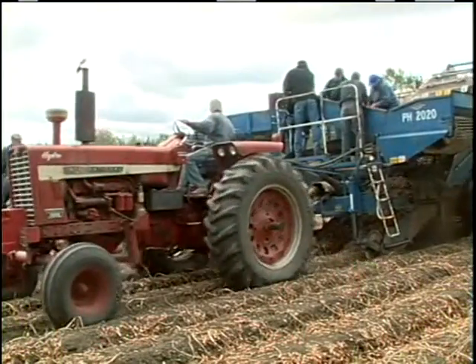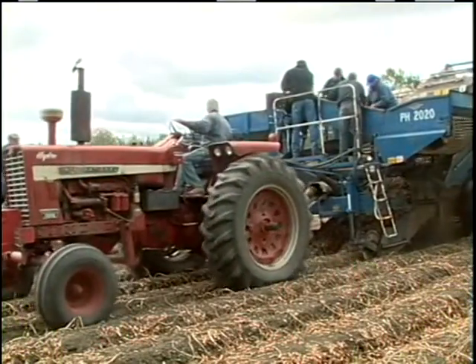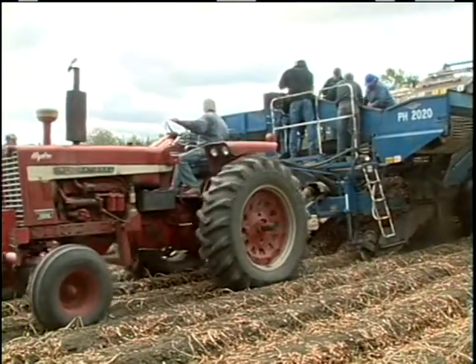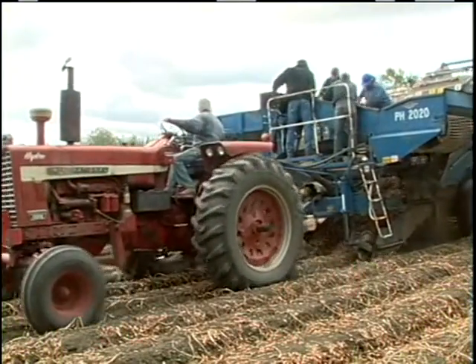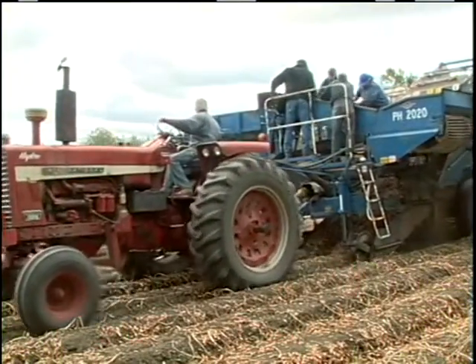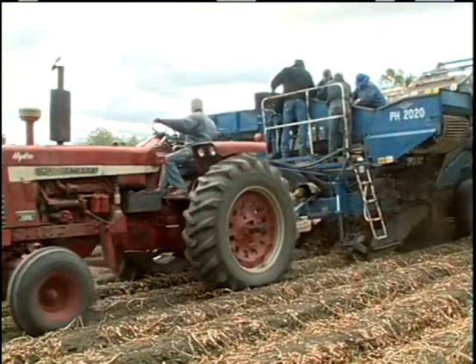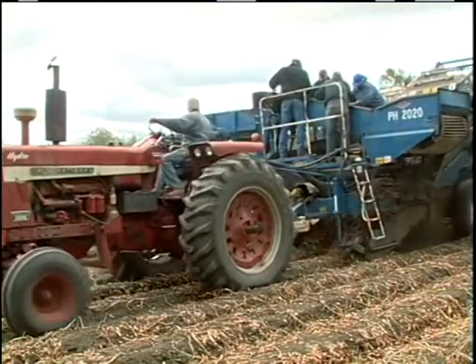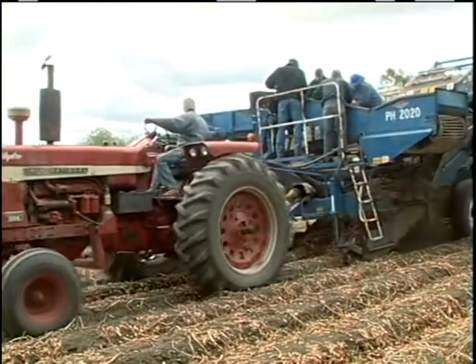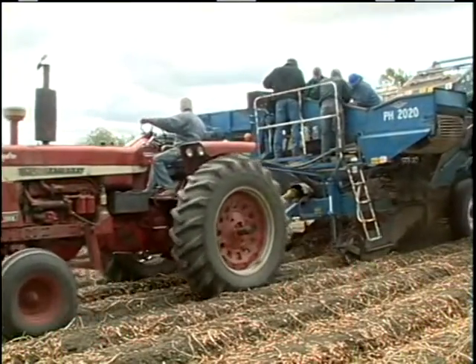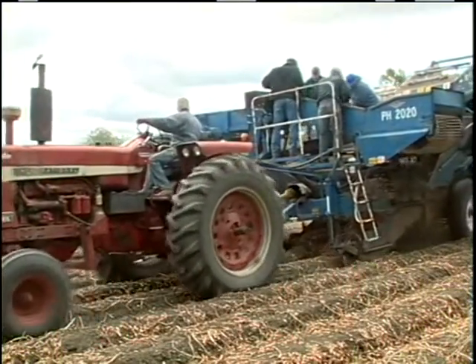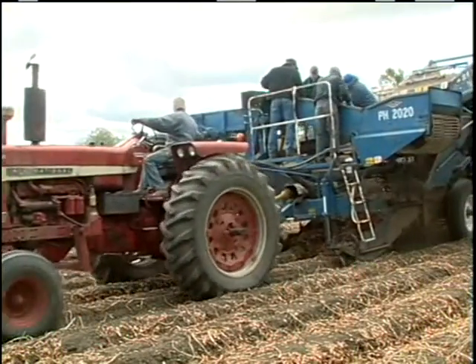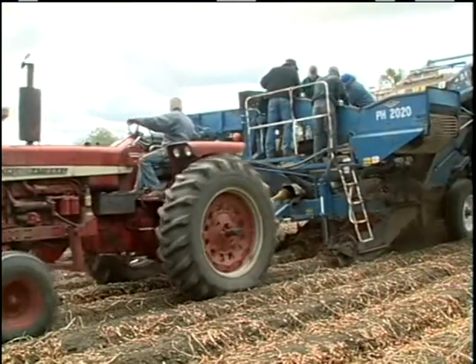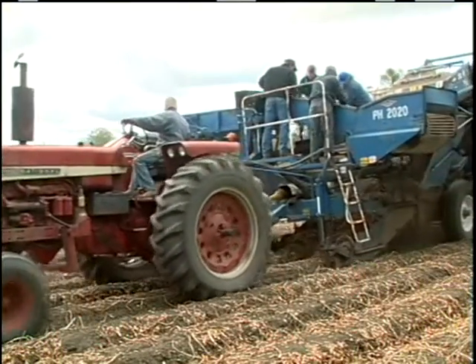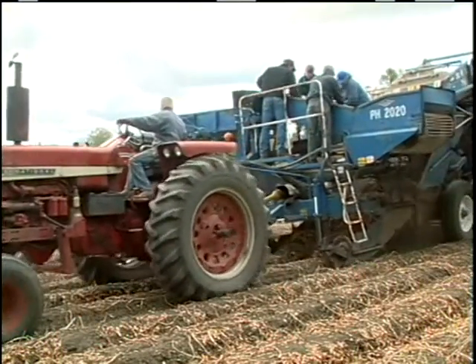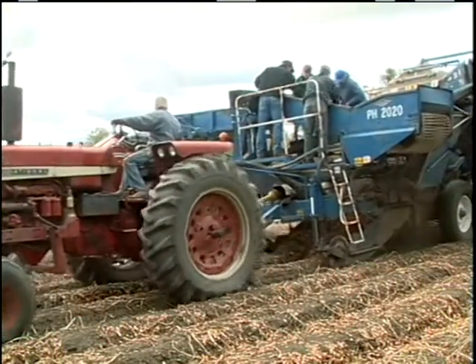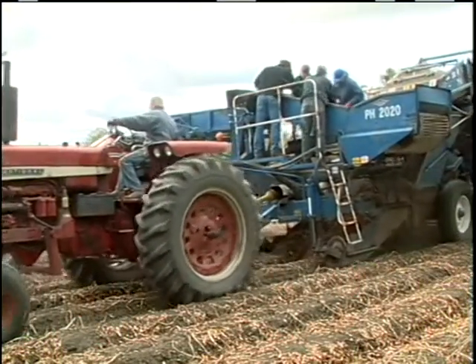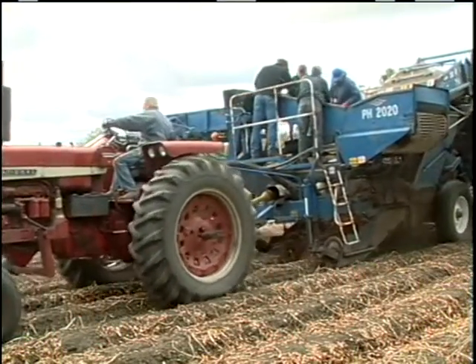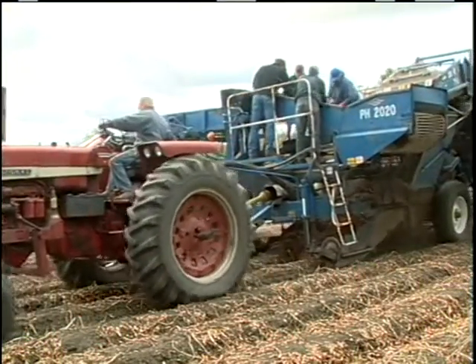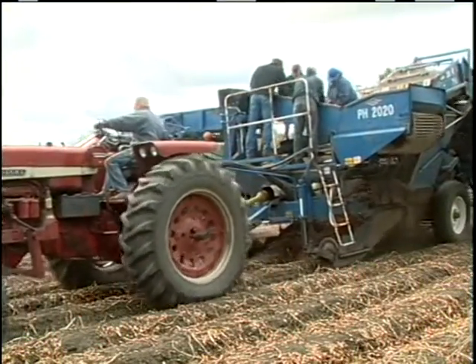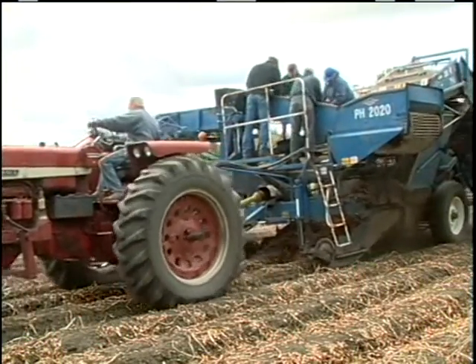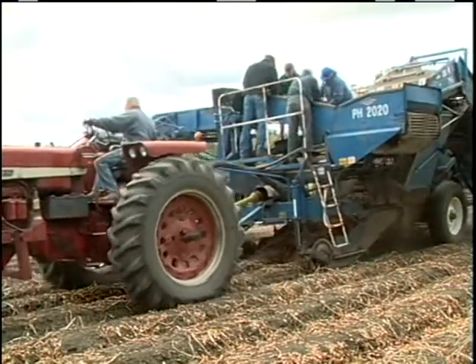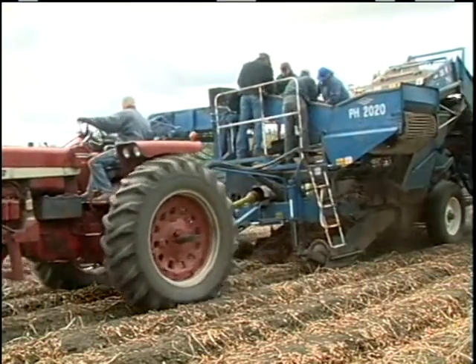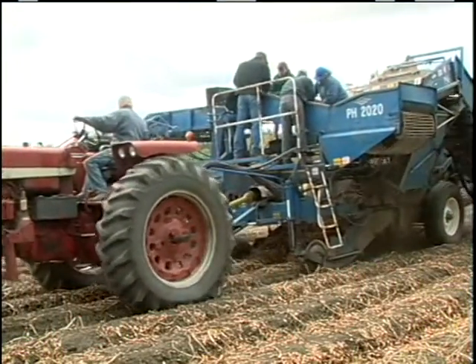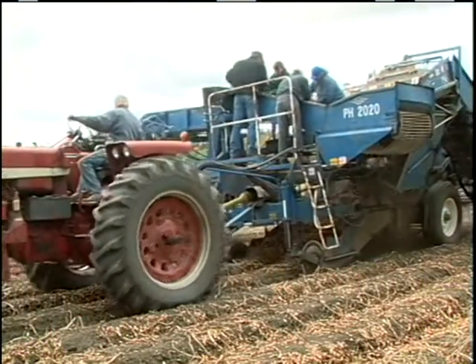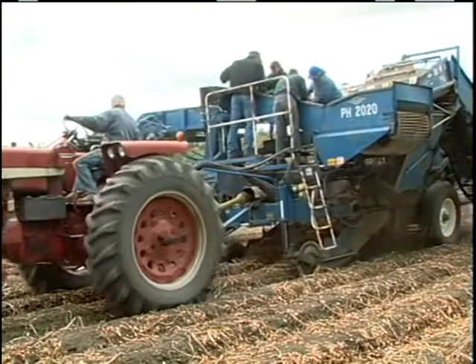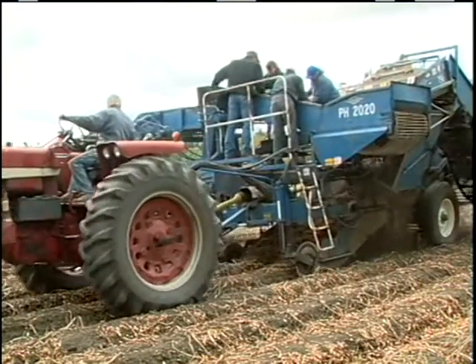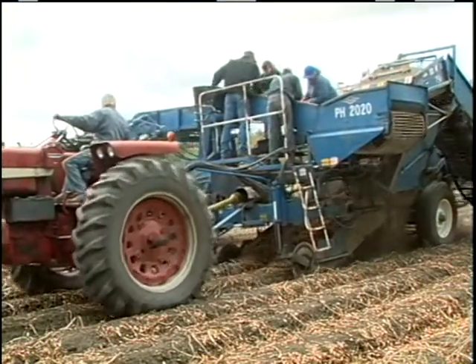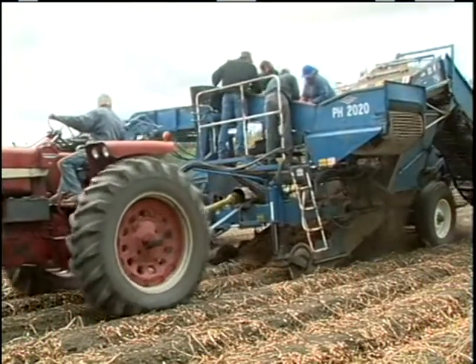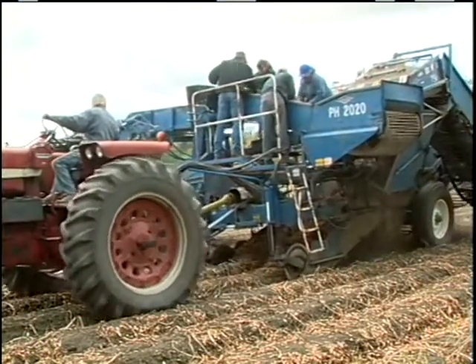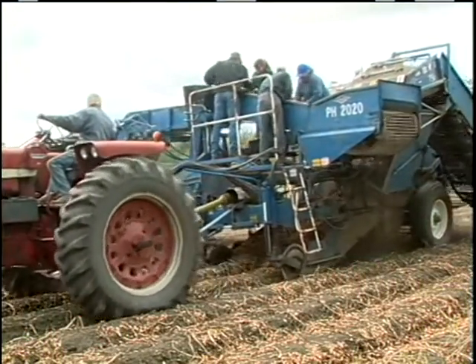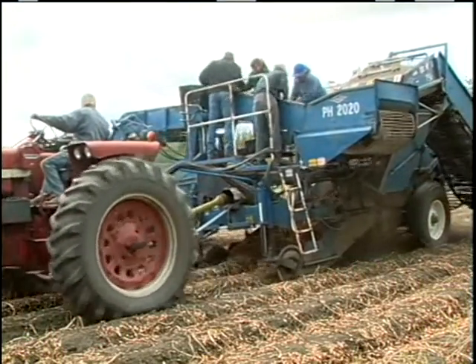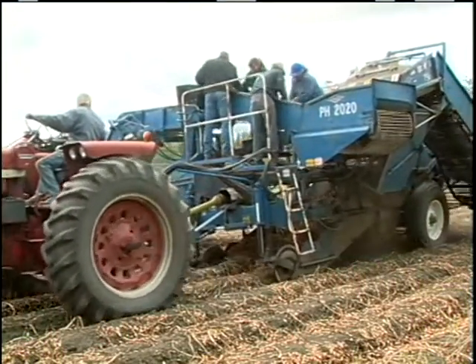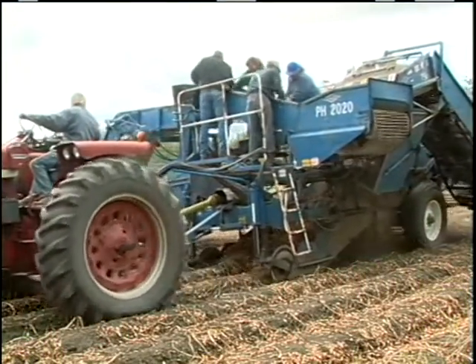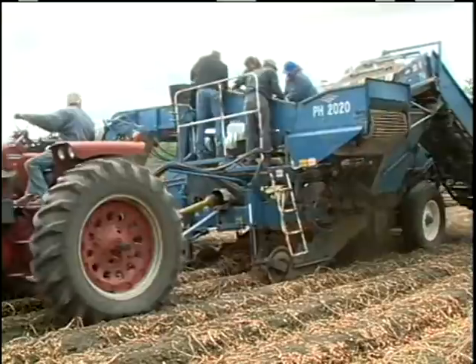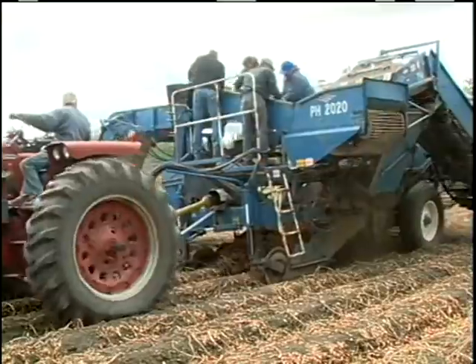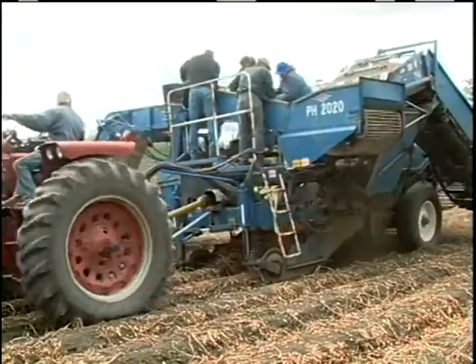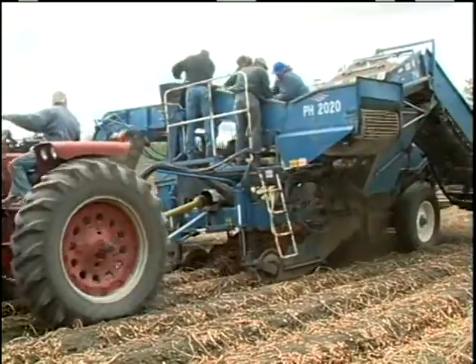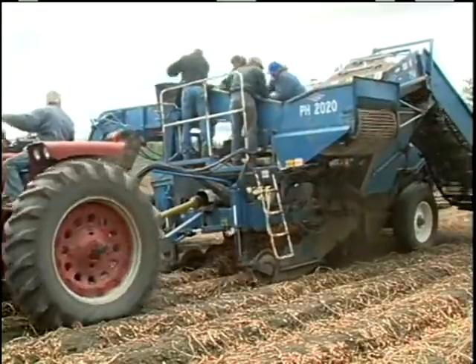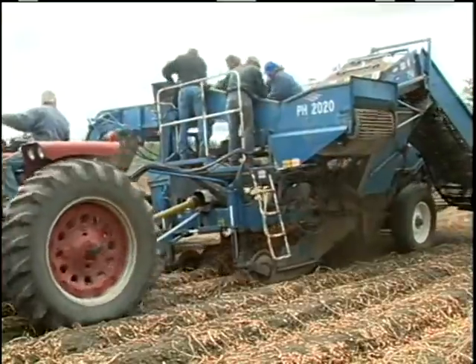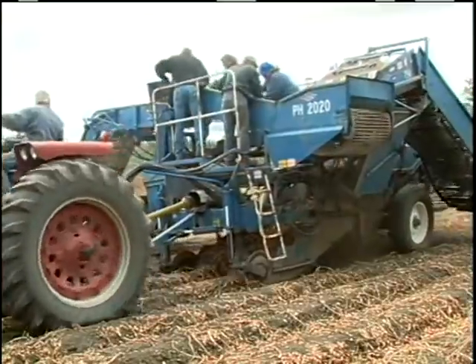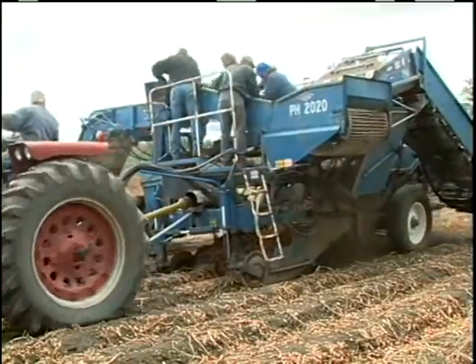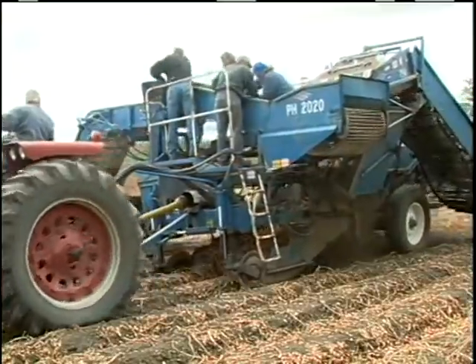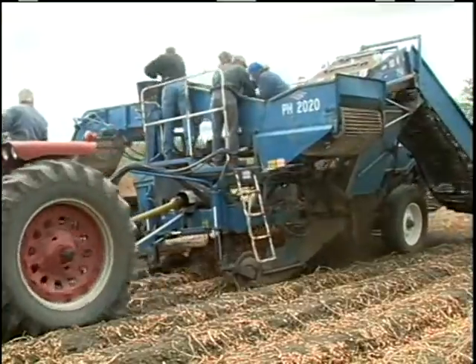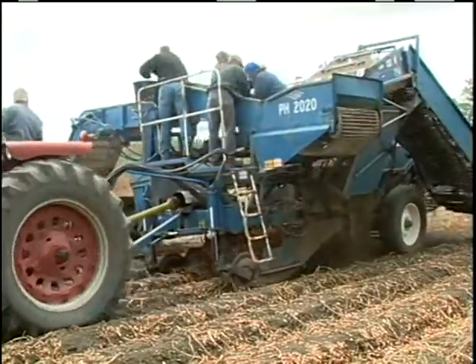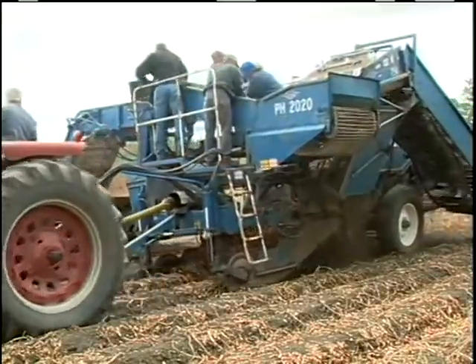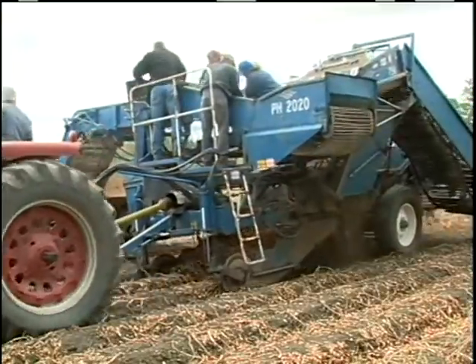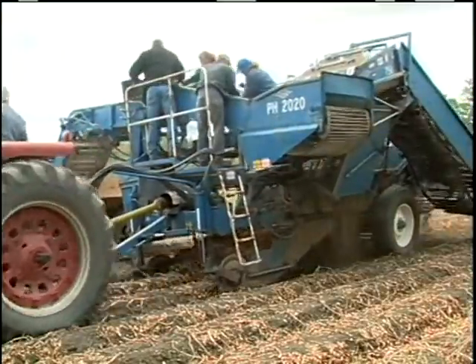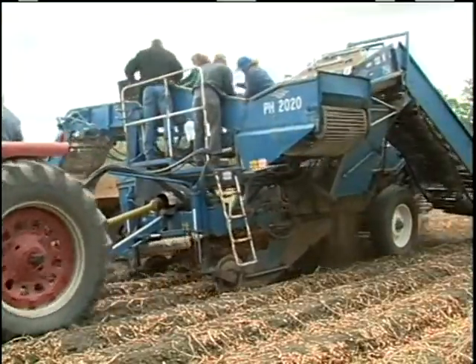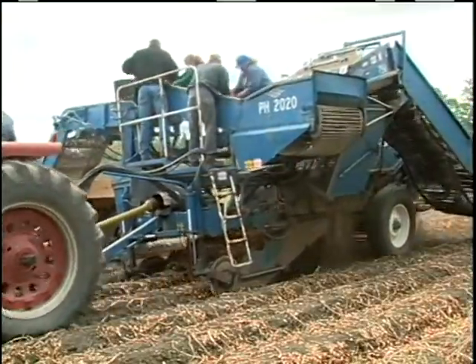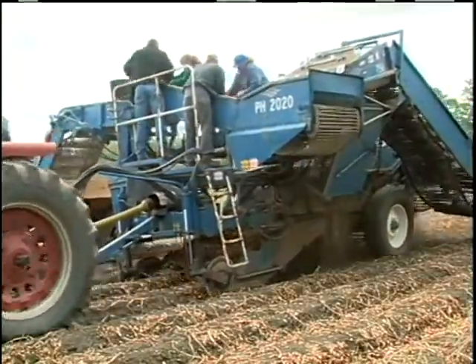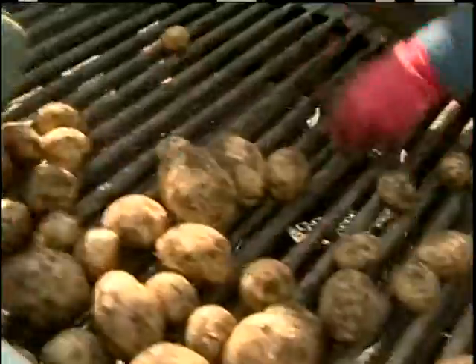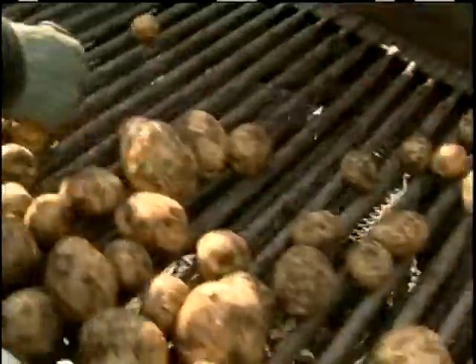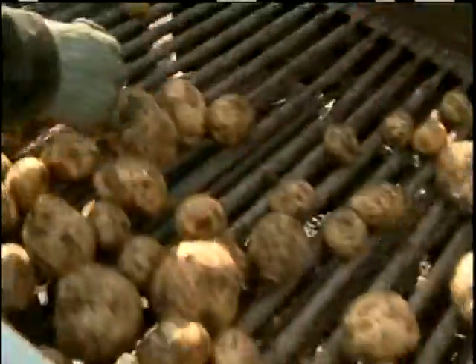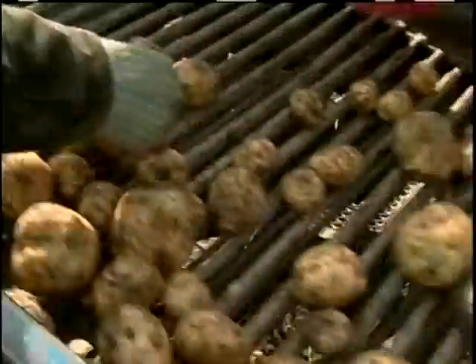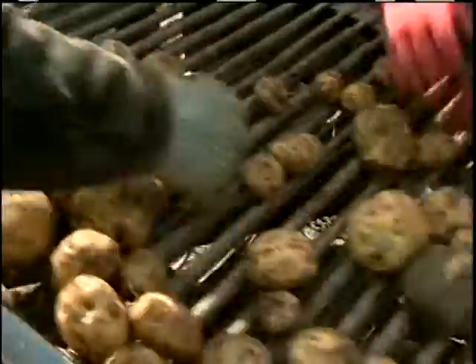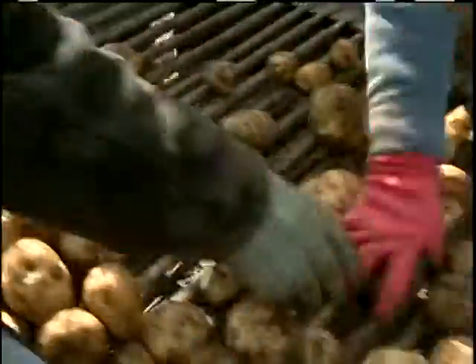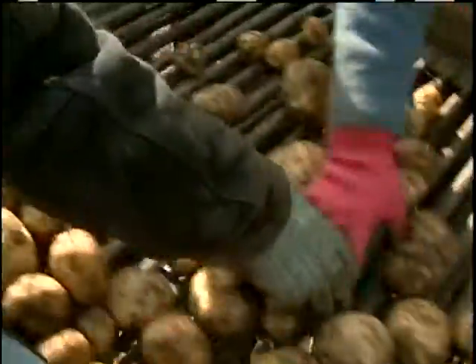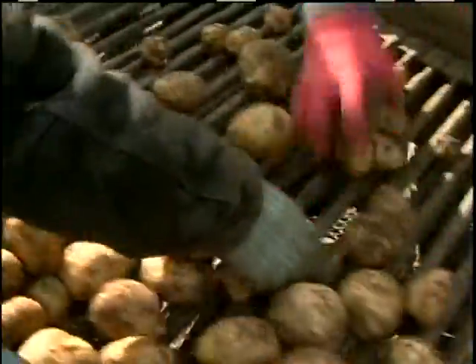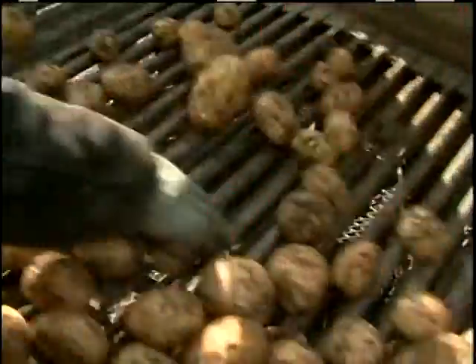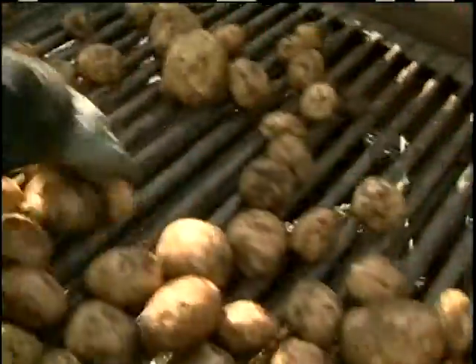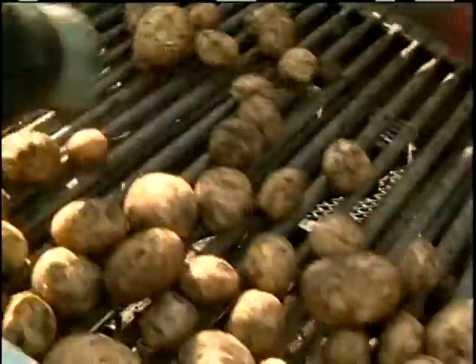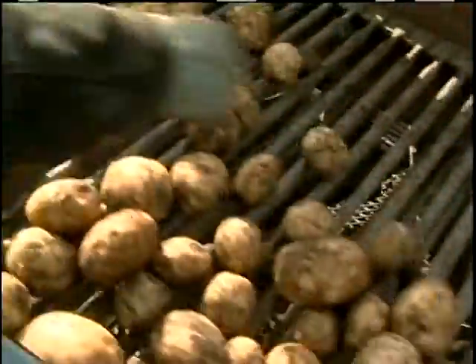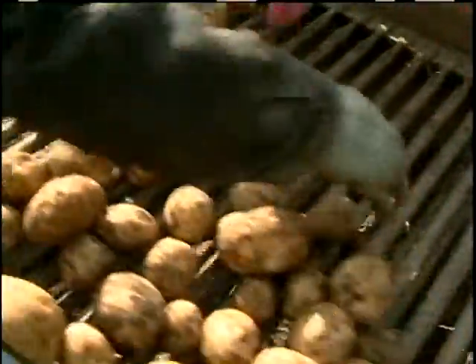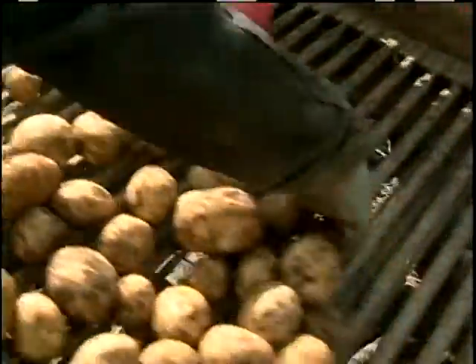He goes on with potatoes for two years and then I go on with corn for up to no more than four years, and then it's back to potatoes again.